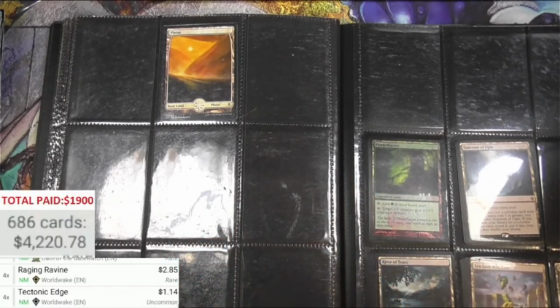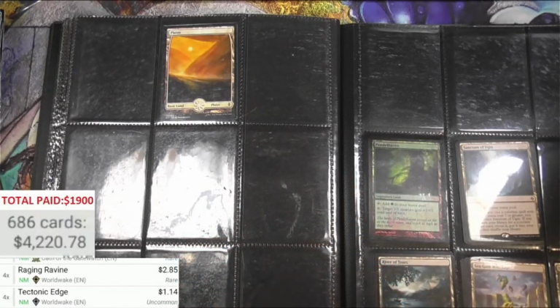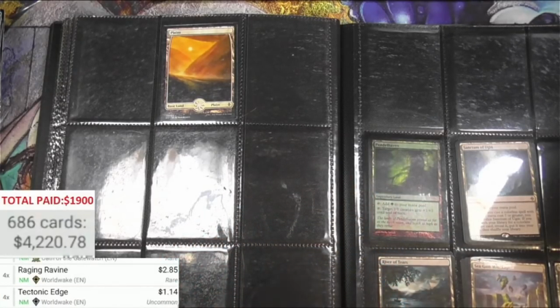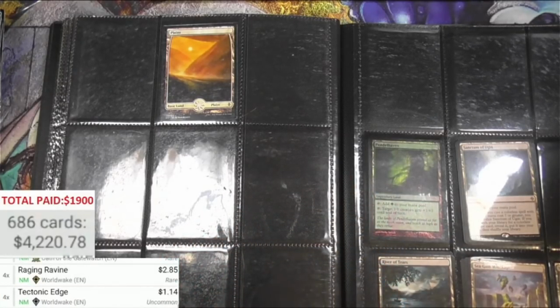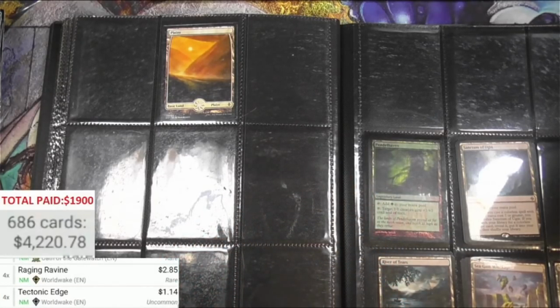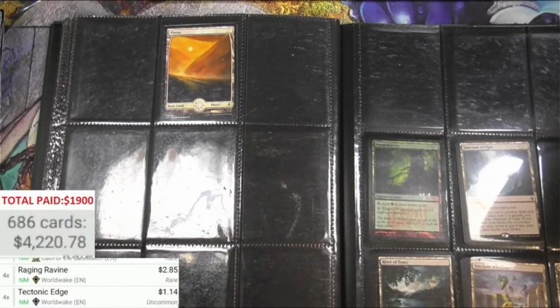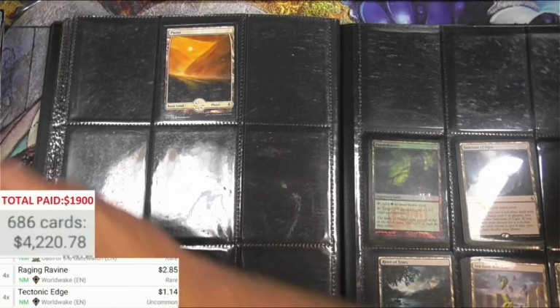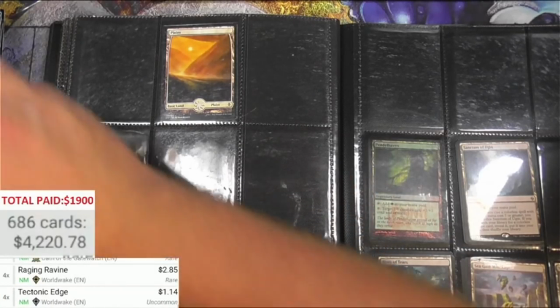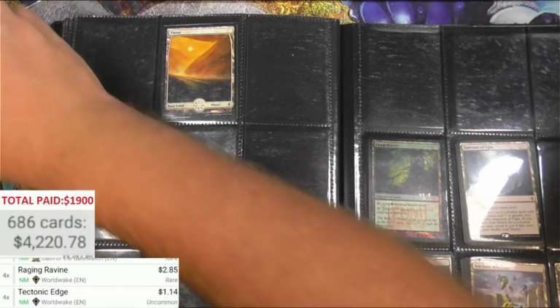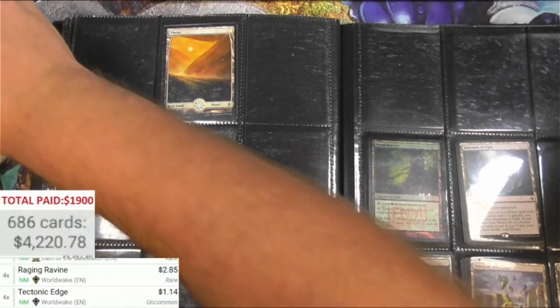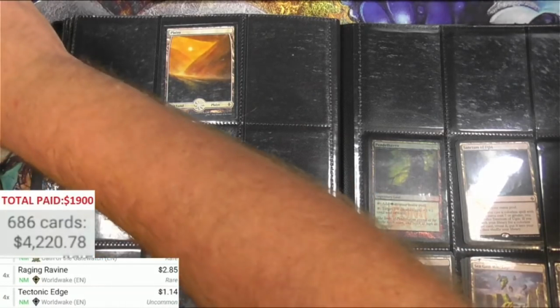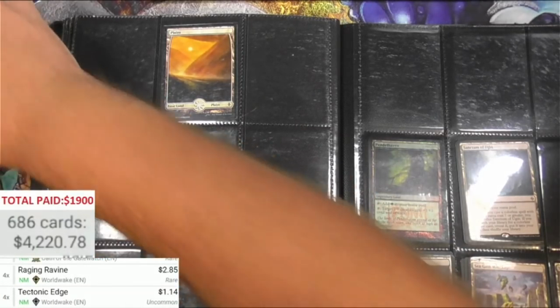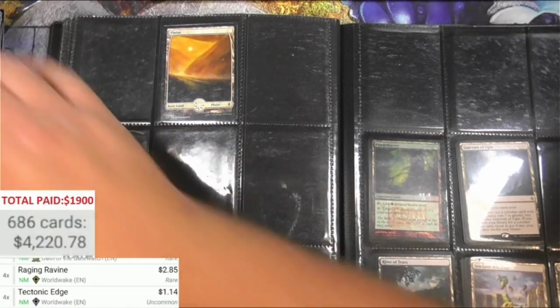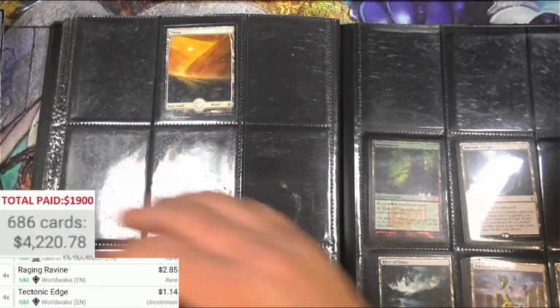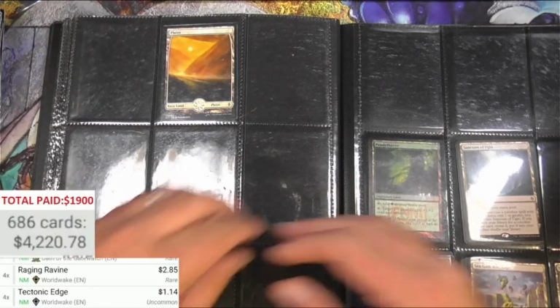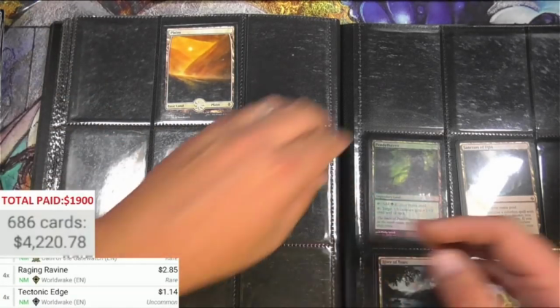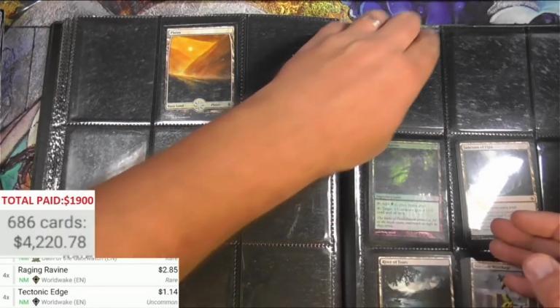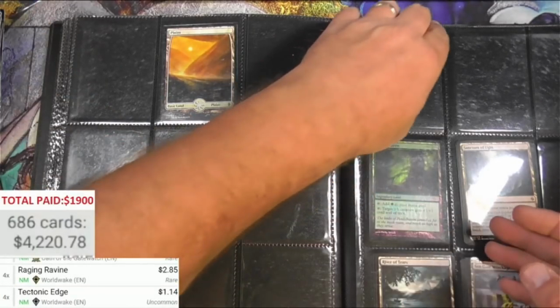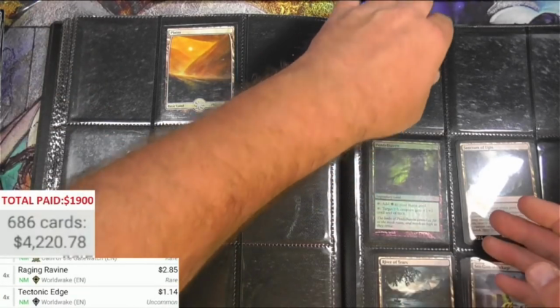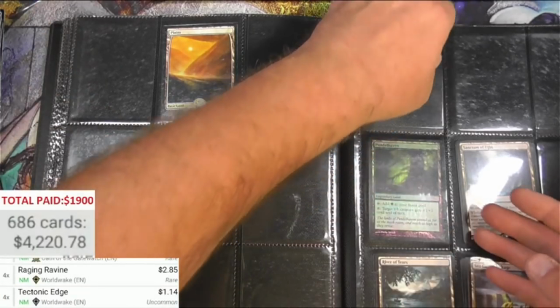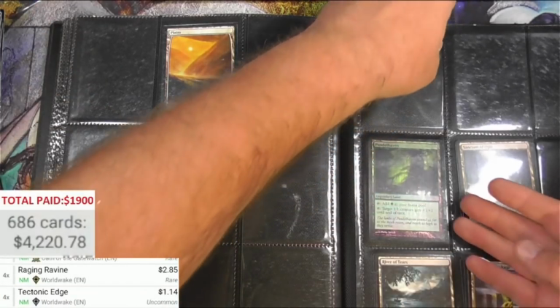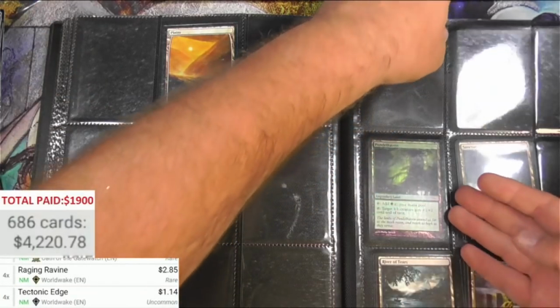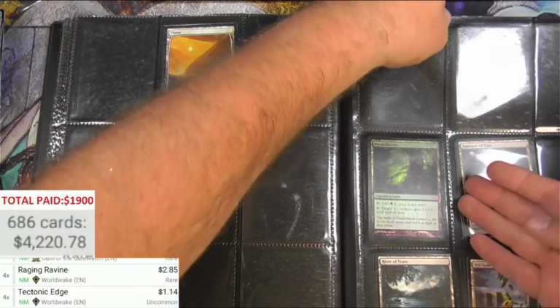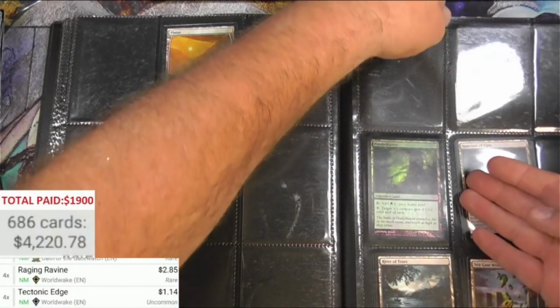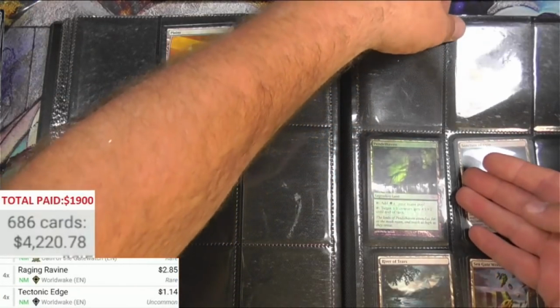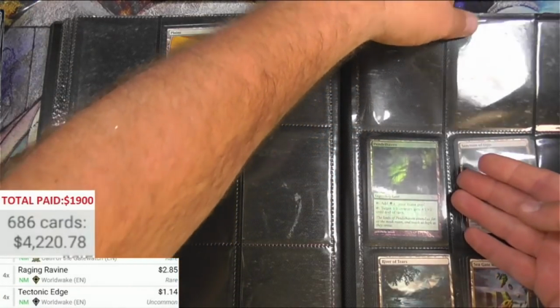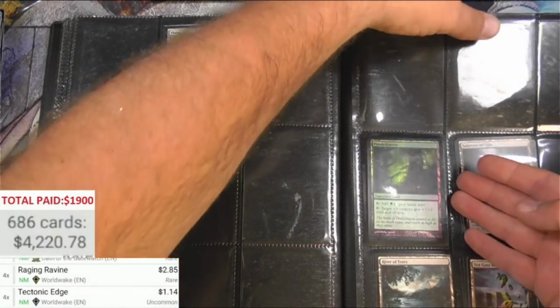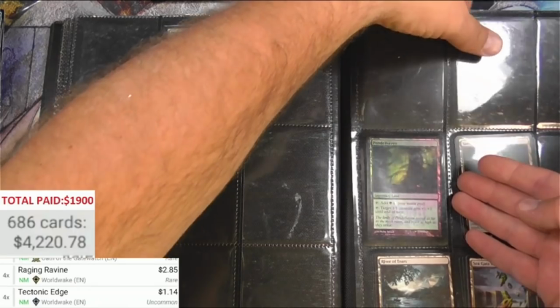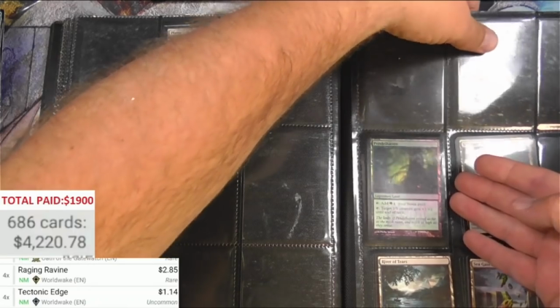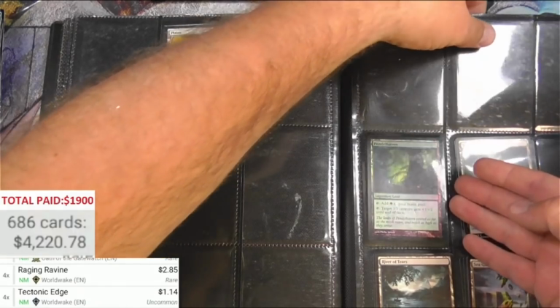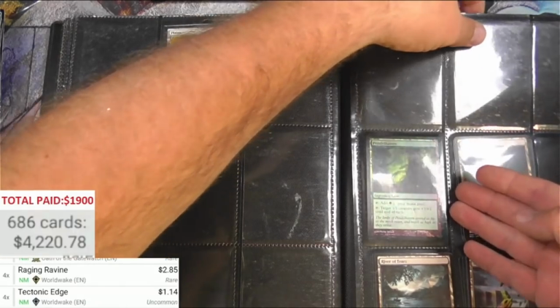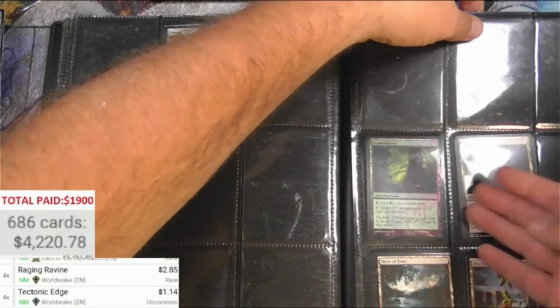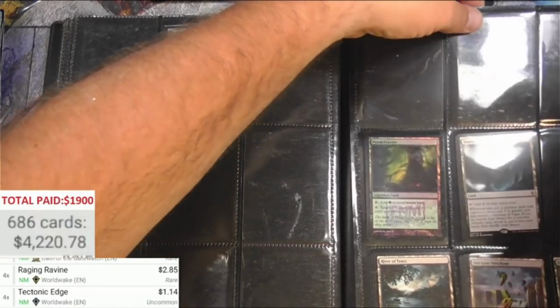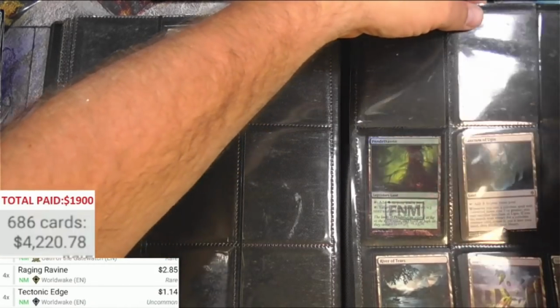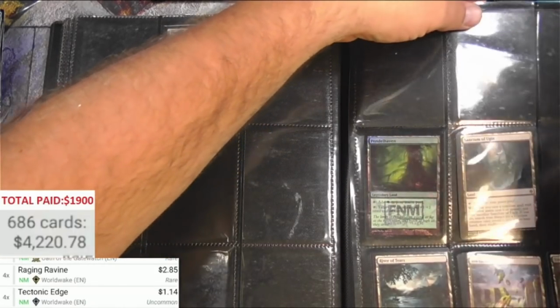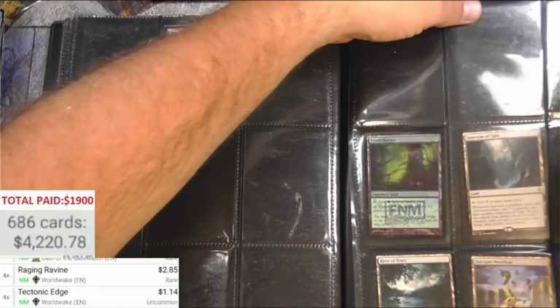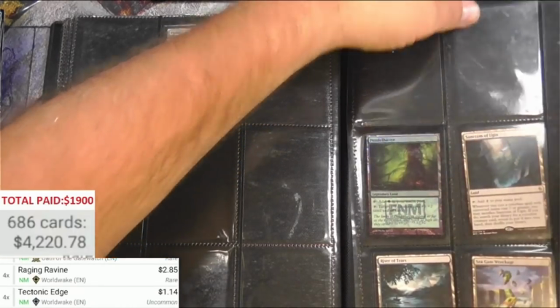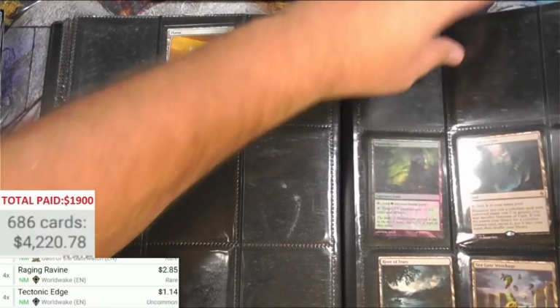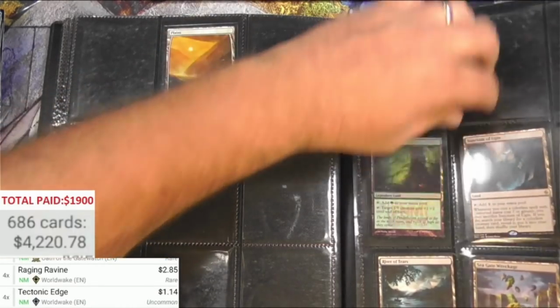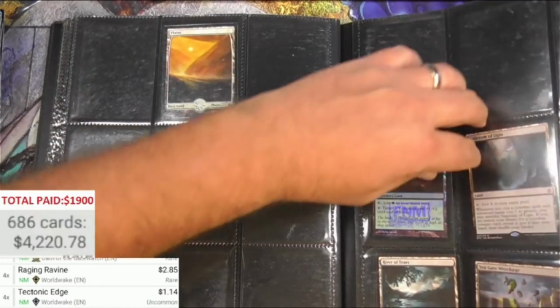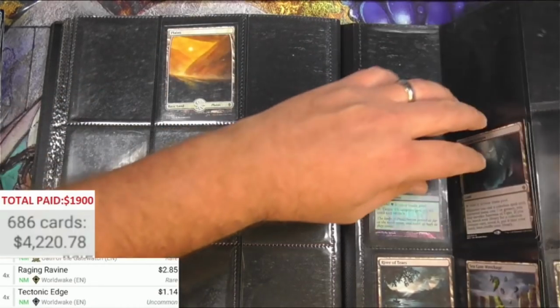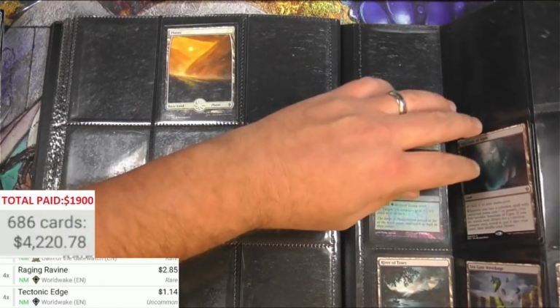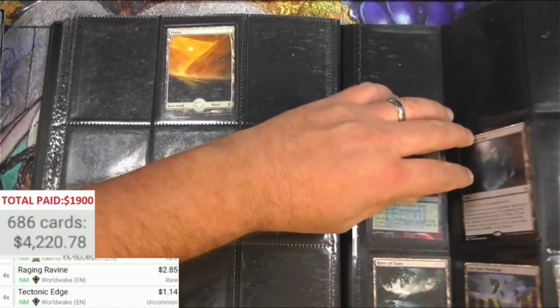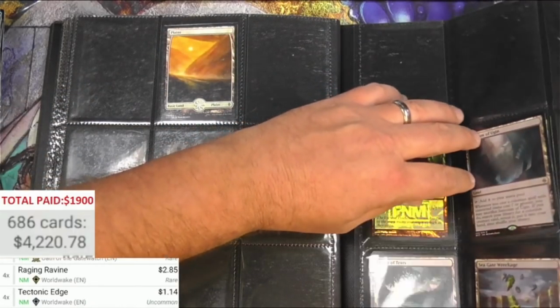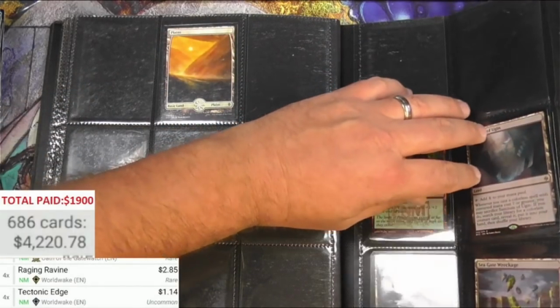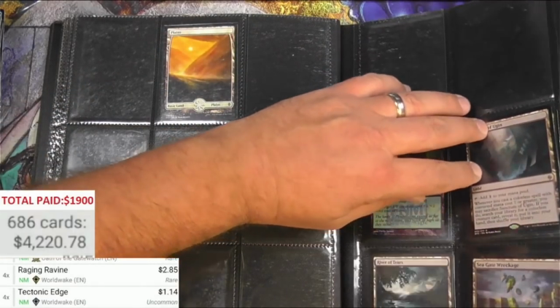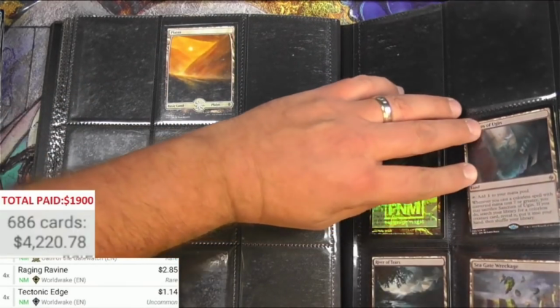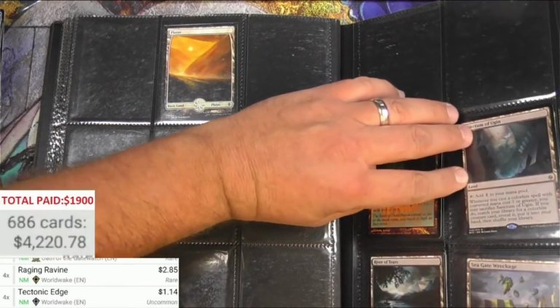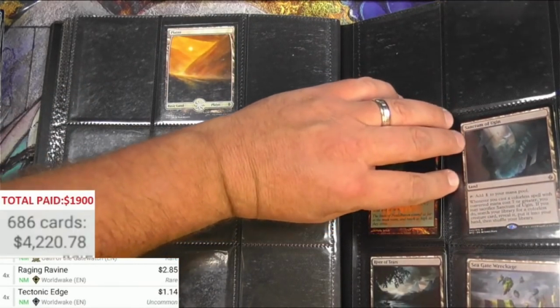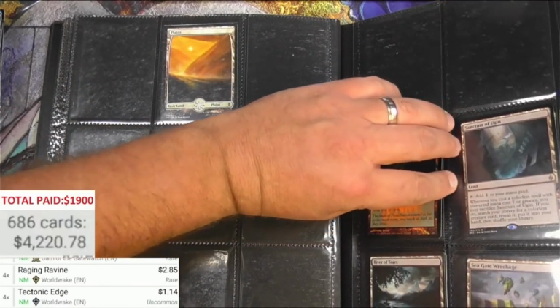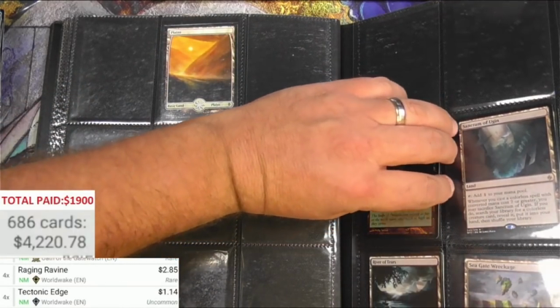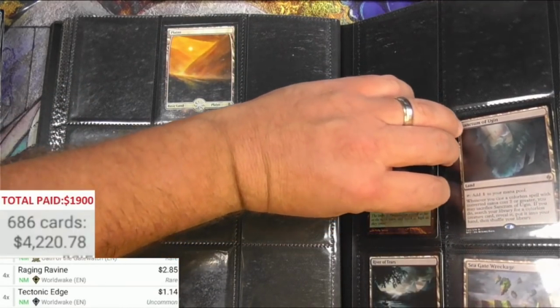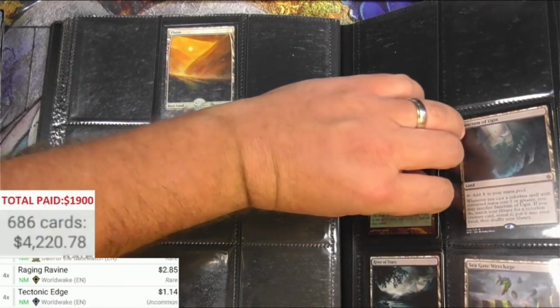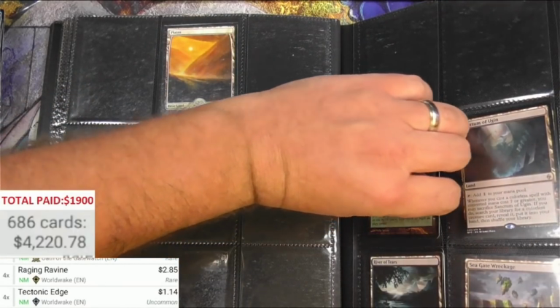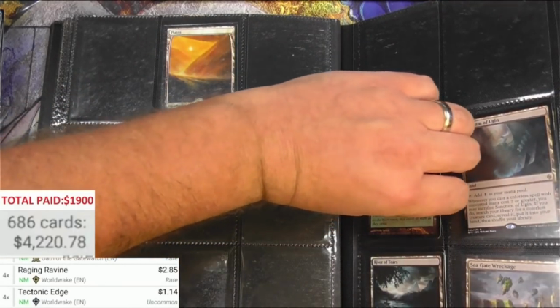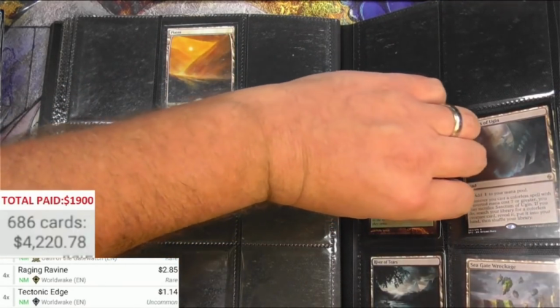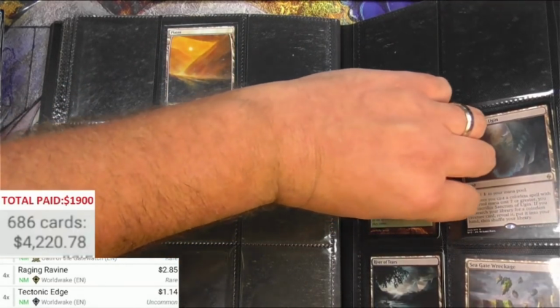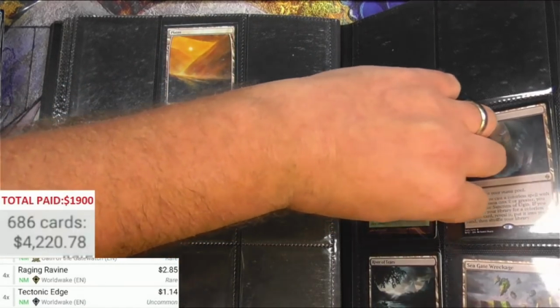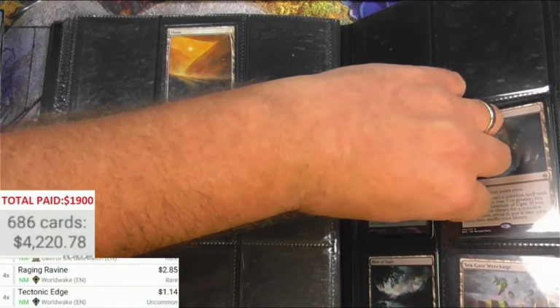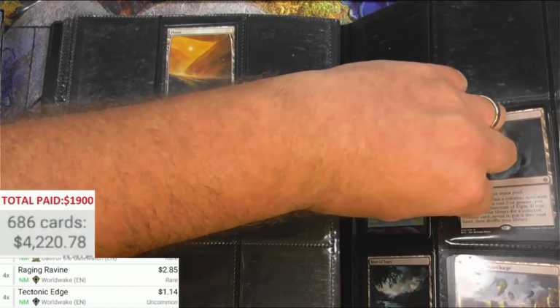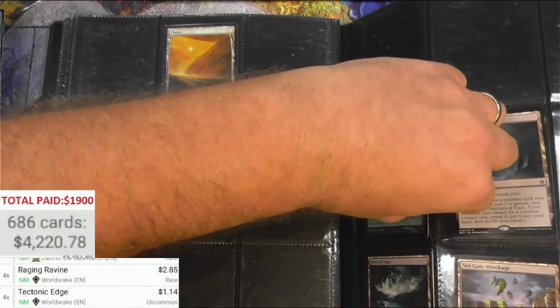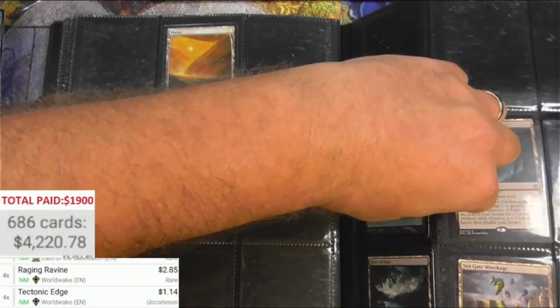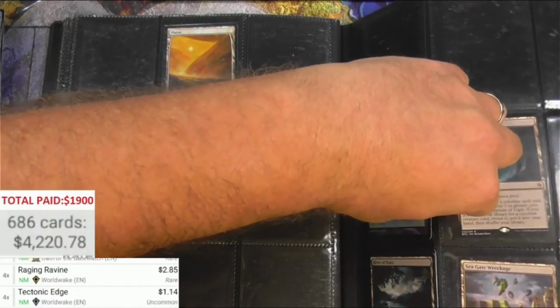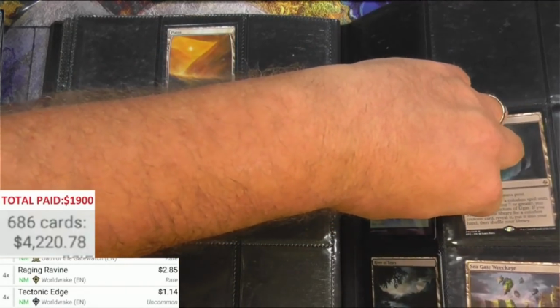Tectonic Edge - I think it's an okay card. Yeah, it's over a buck, there's four of those. Look at this - a Friday Night Magic Pendelhaven, or DCI actually. That's pretty cool.